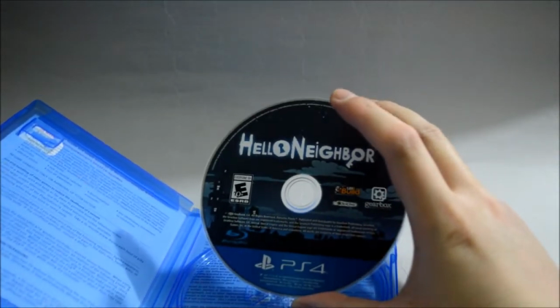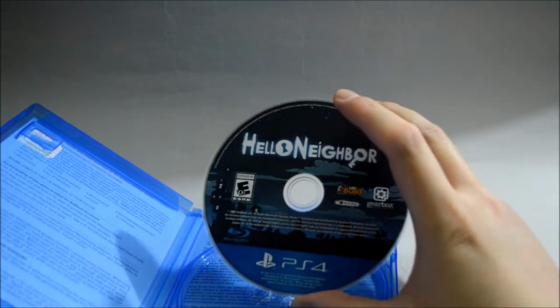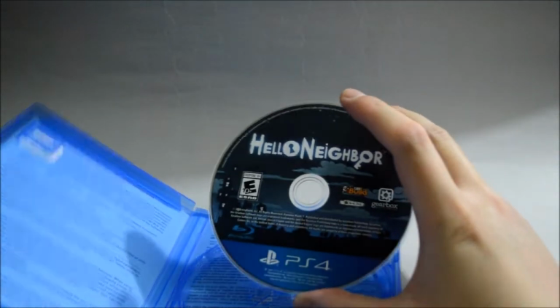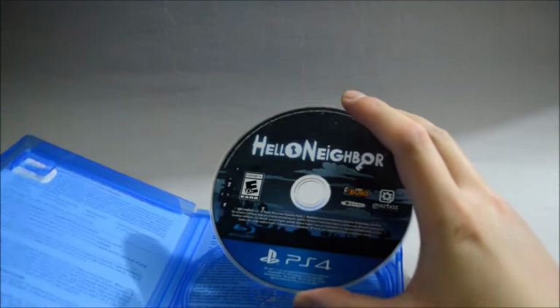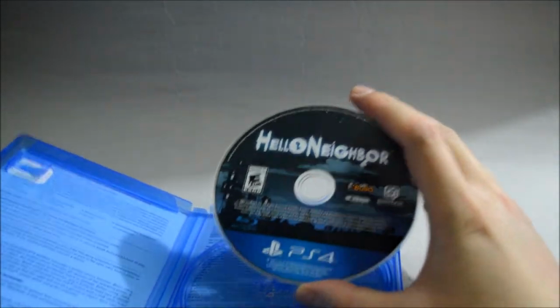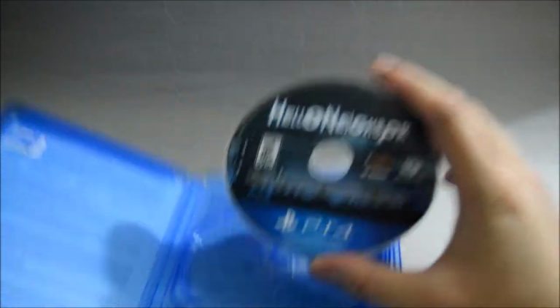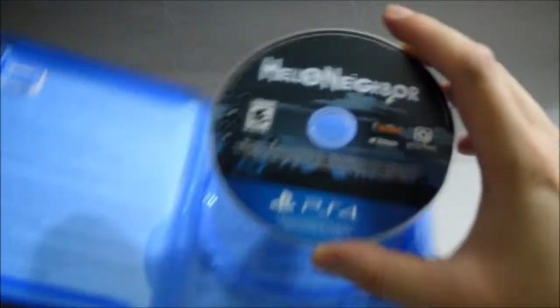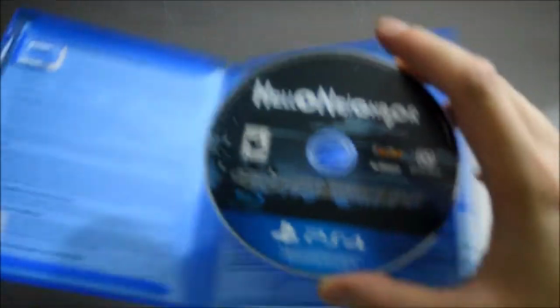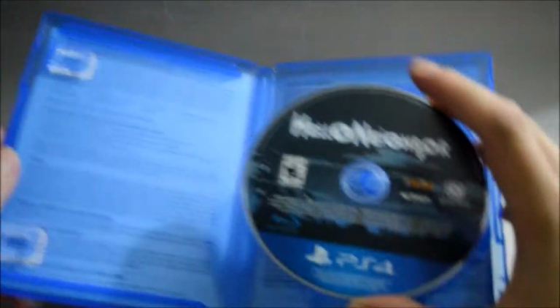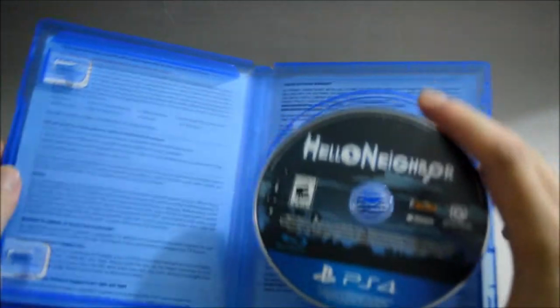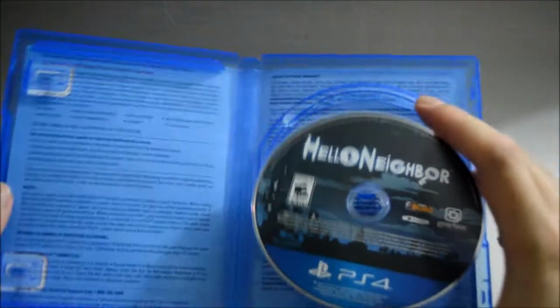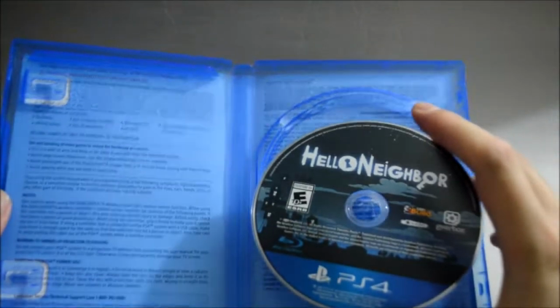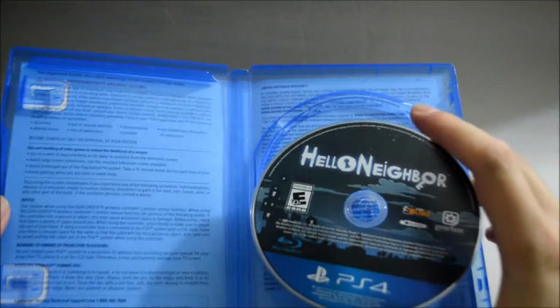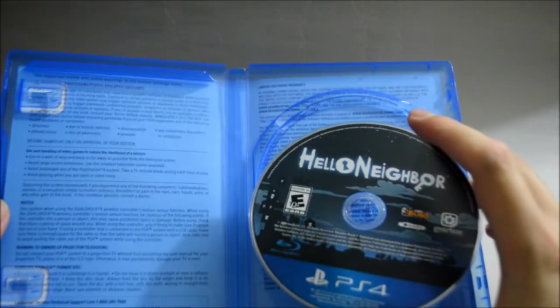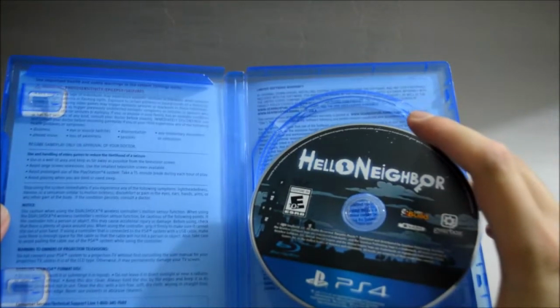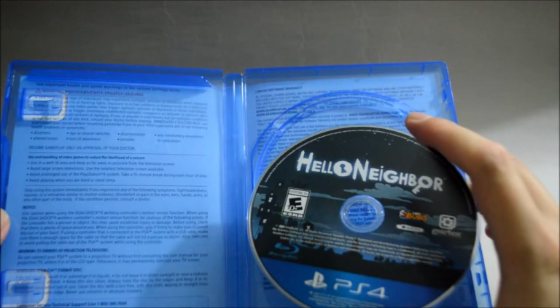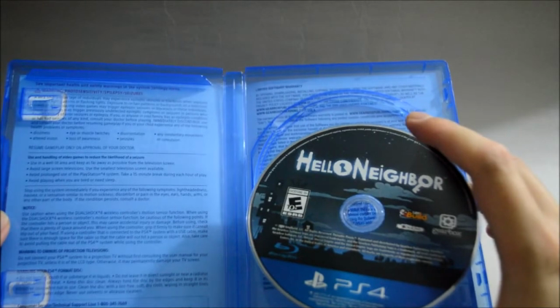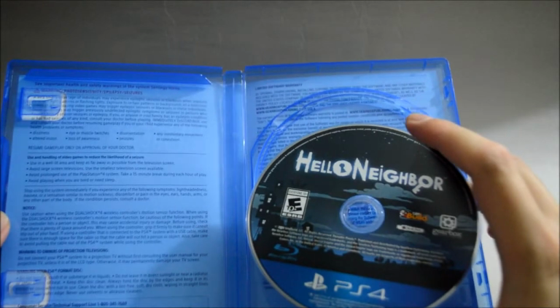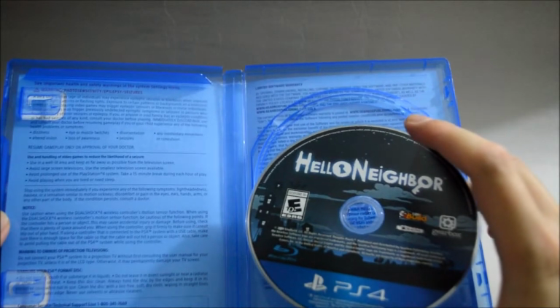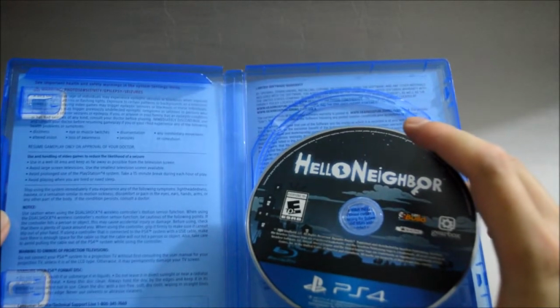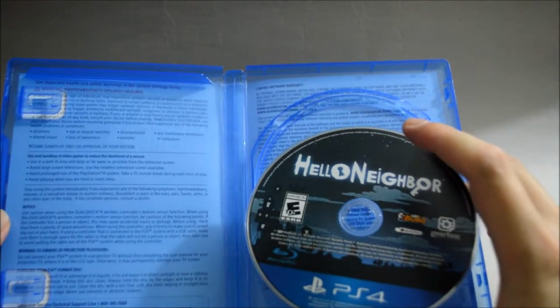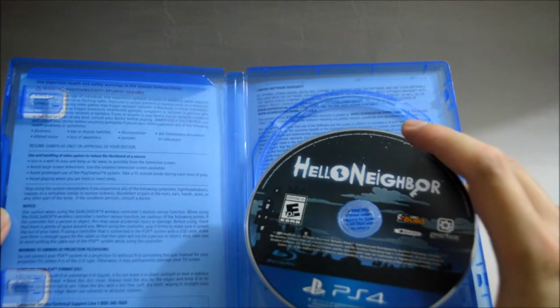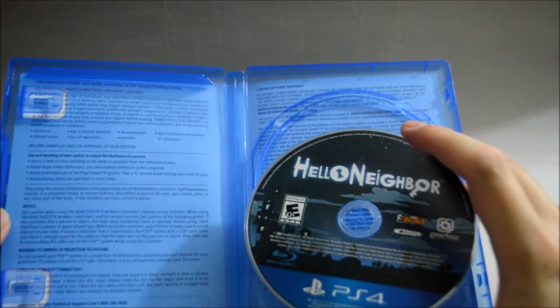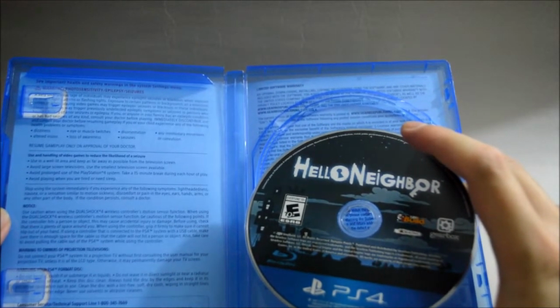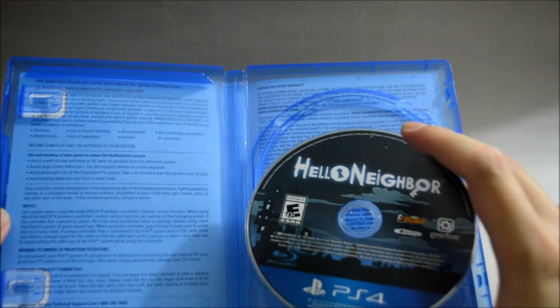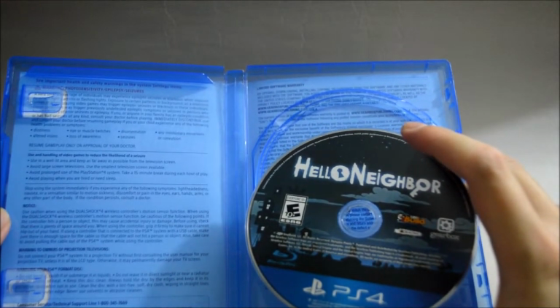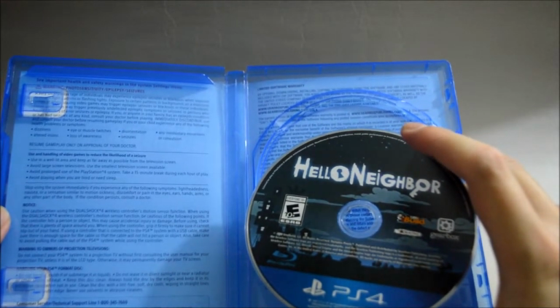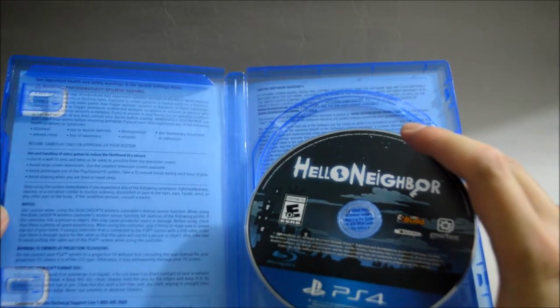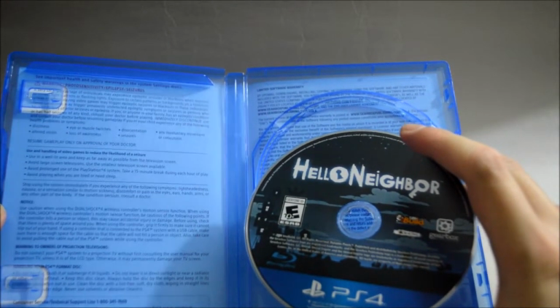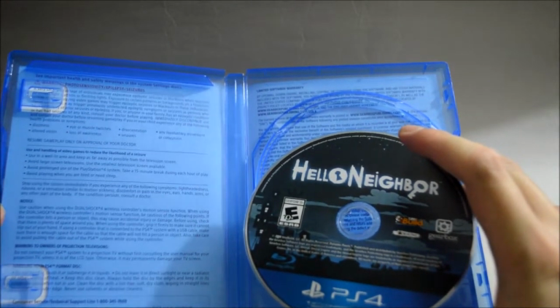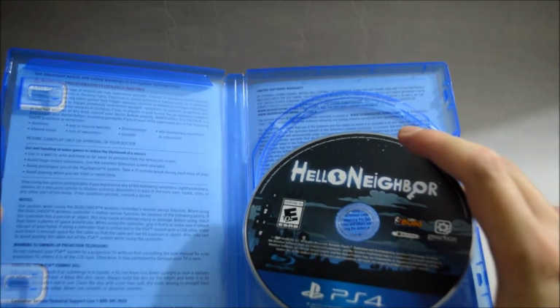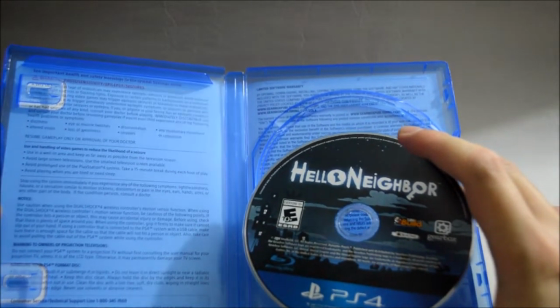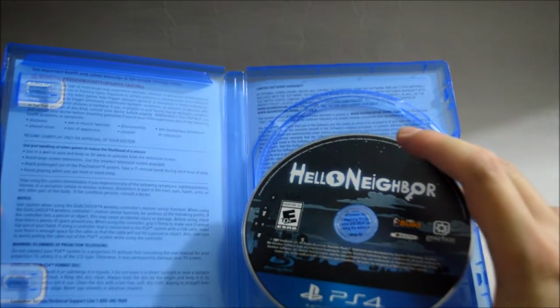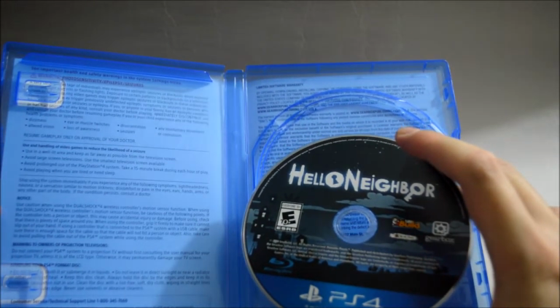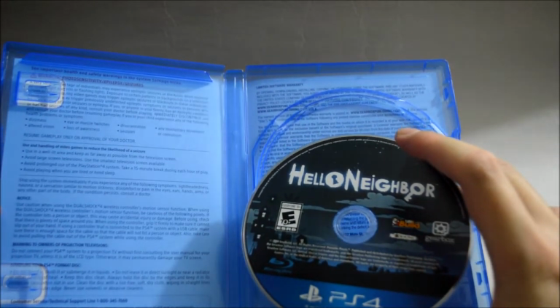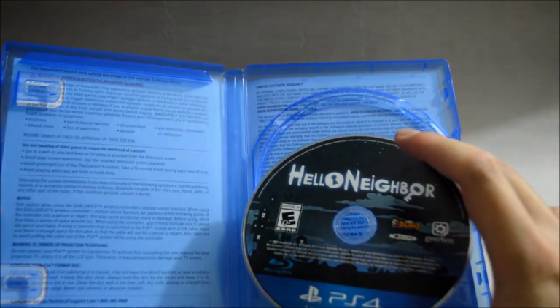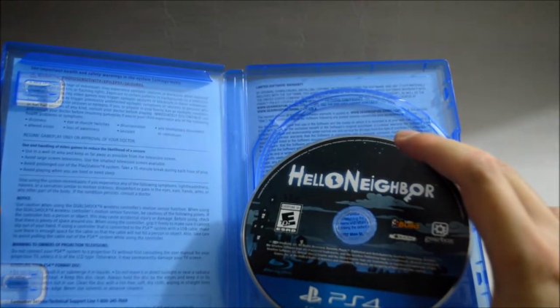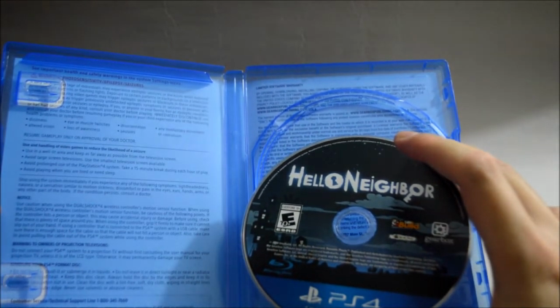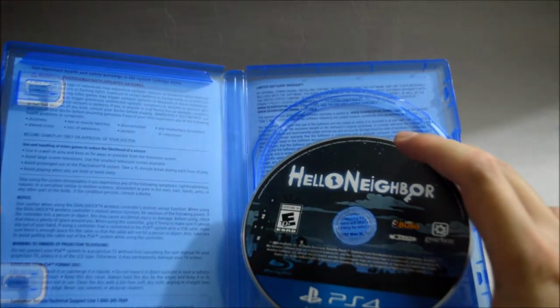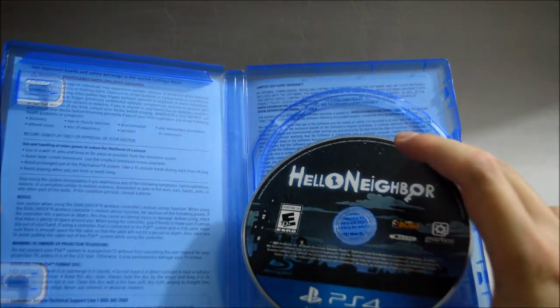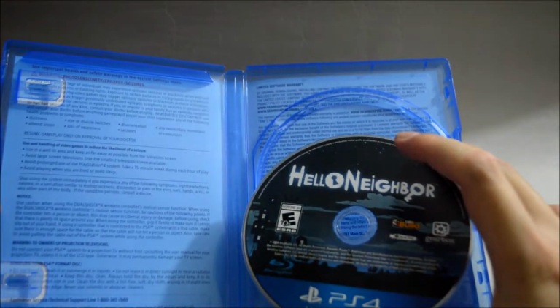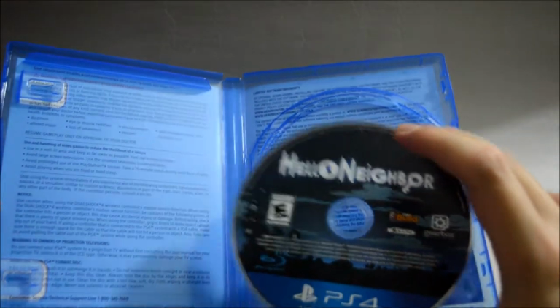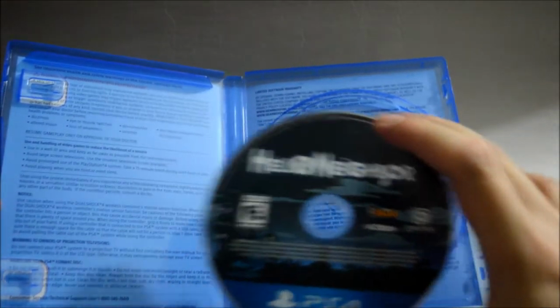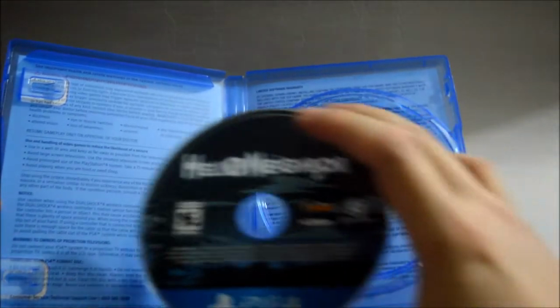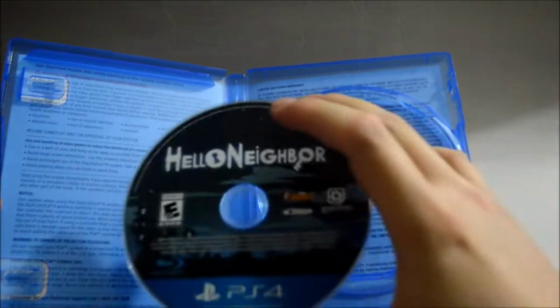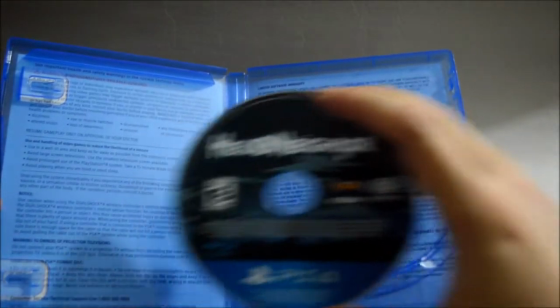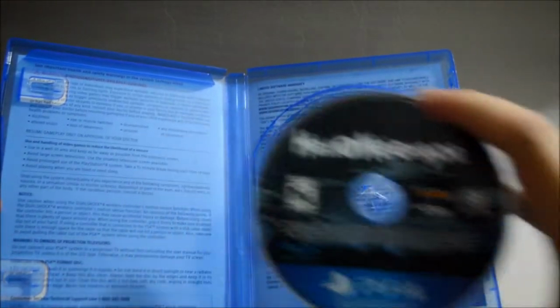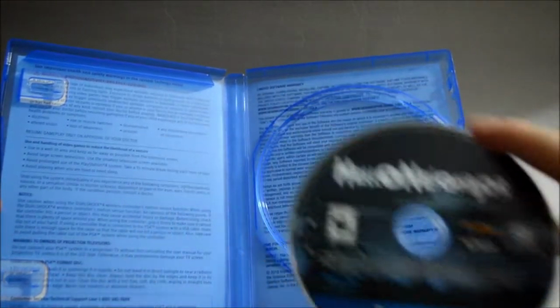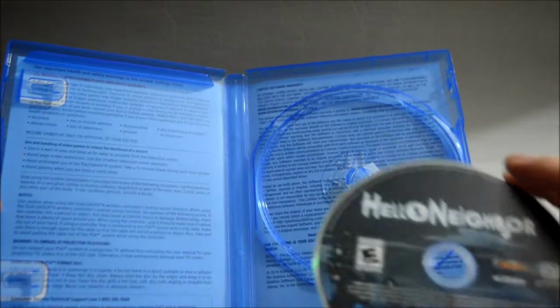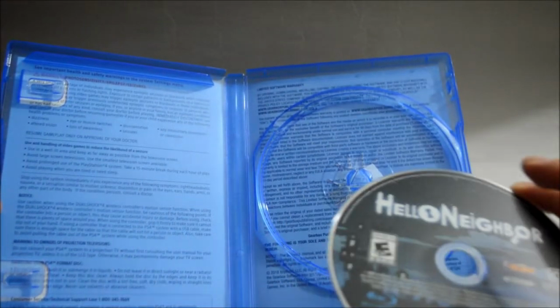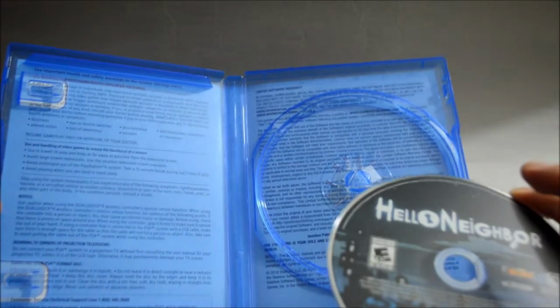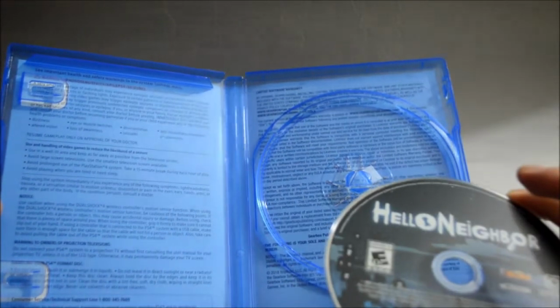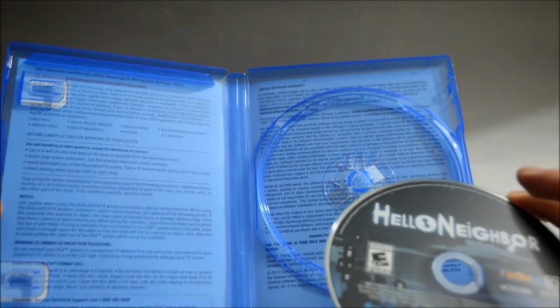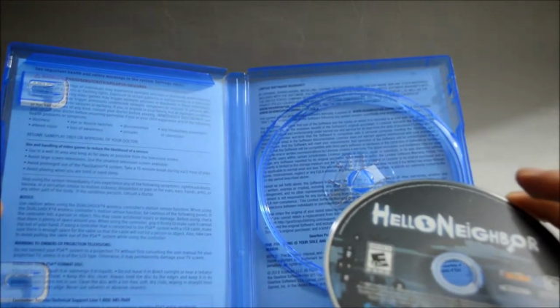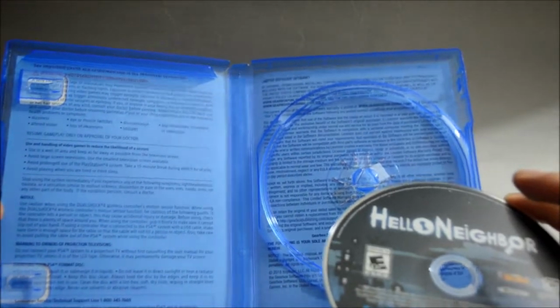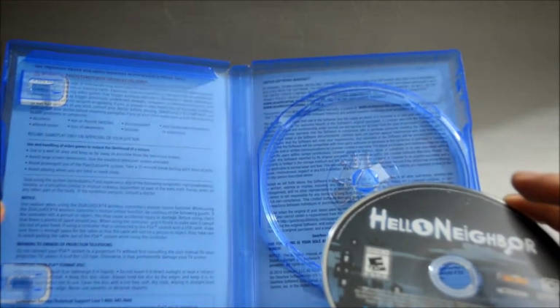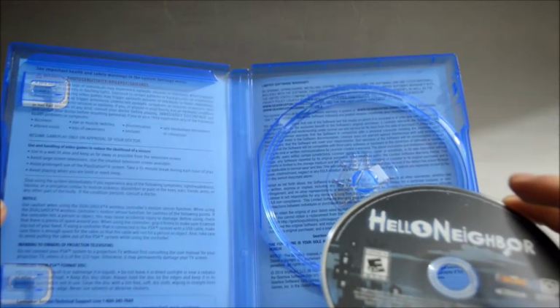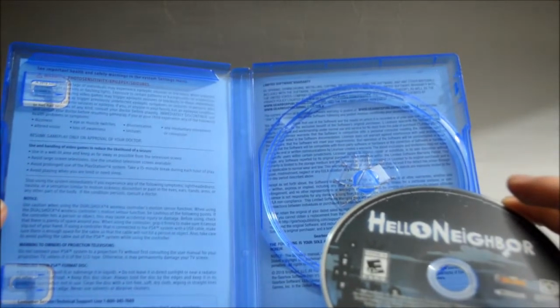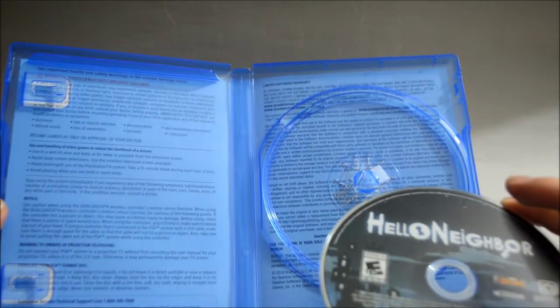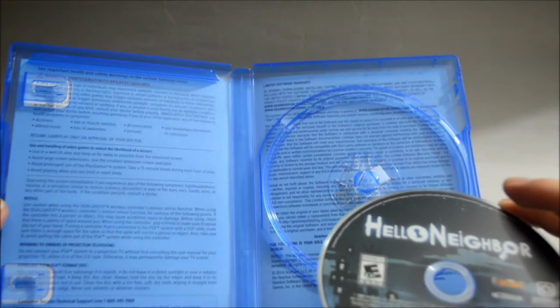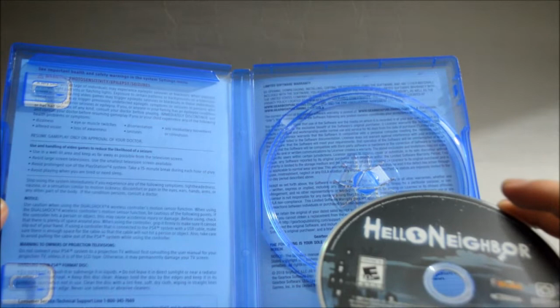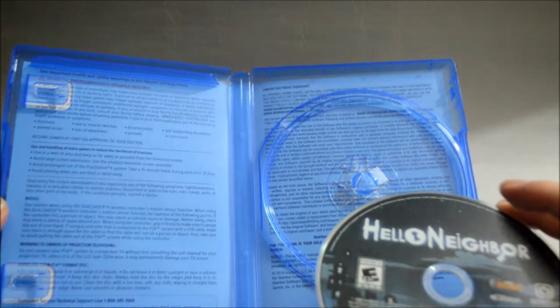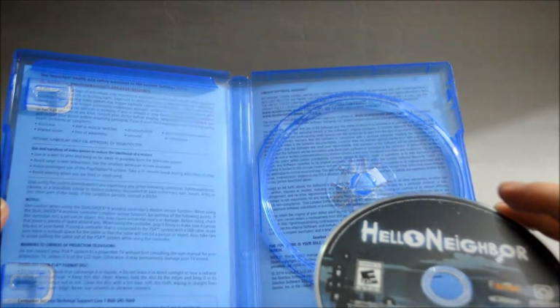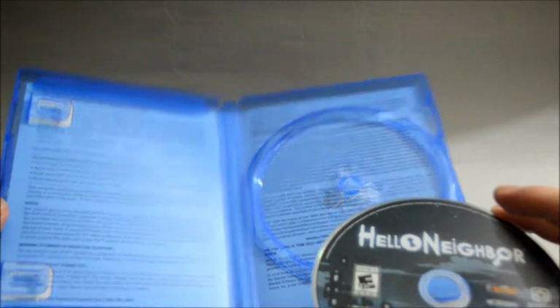Behind the cover is the warning information — limited warranty. Nothing really important.